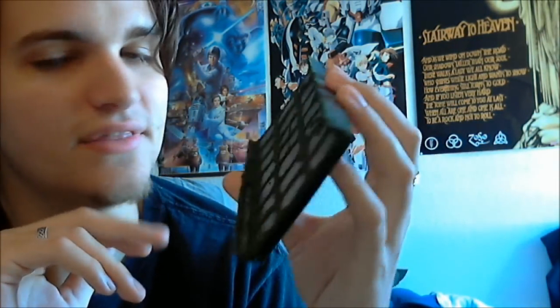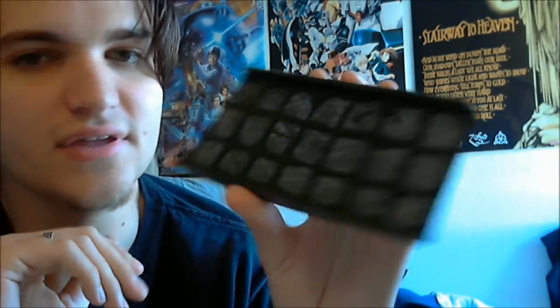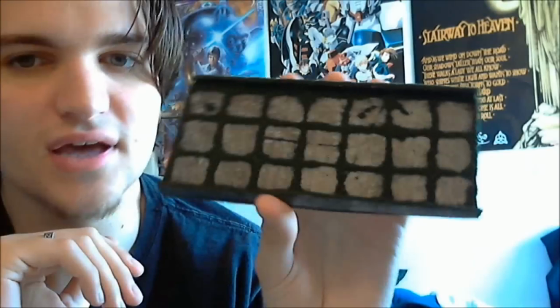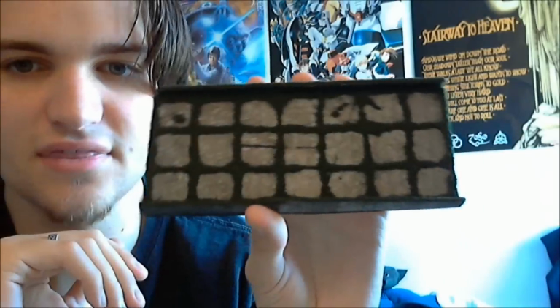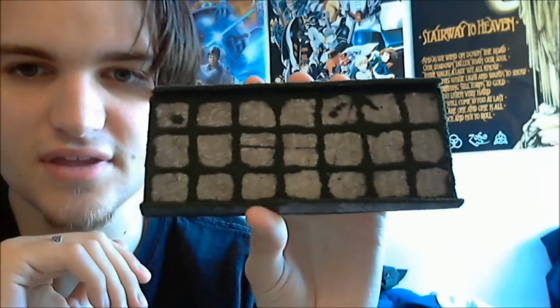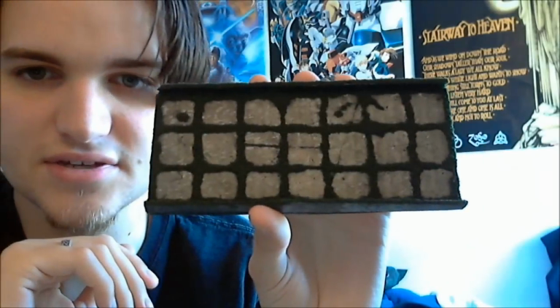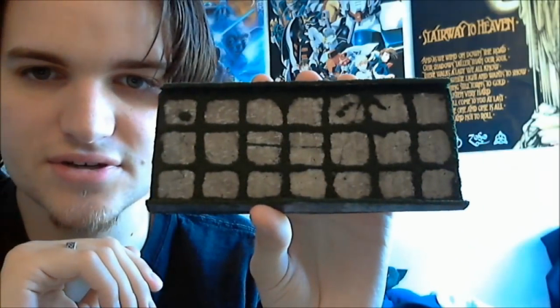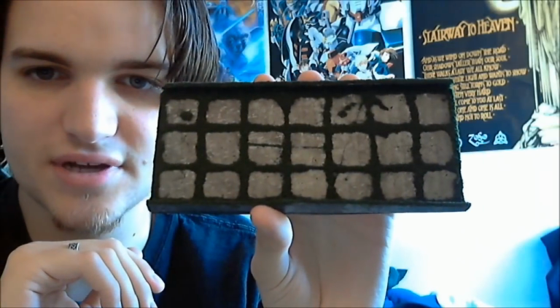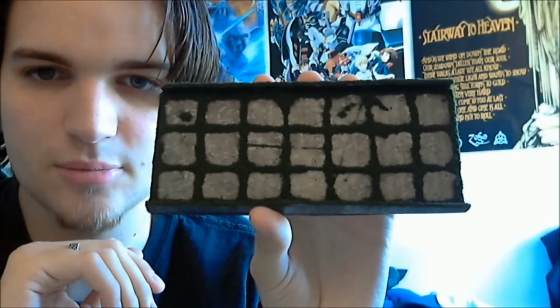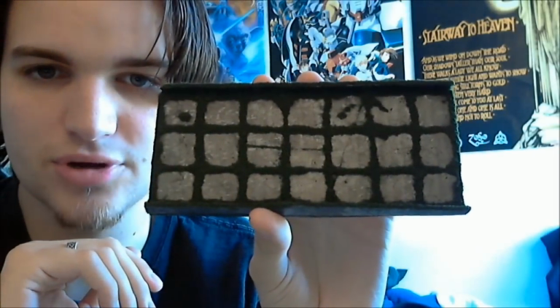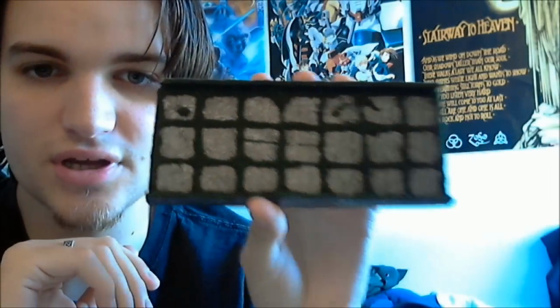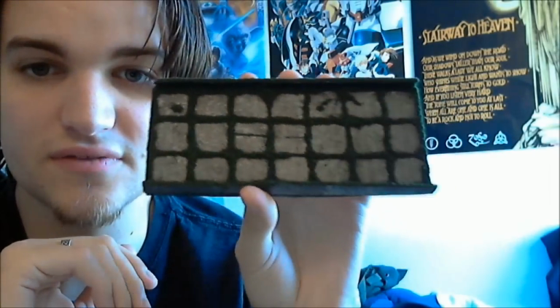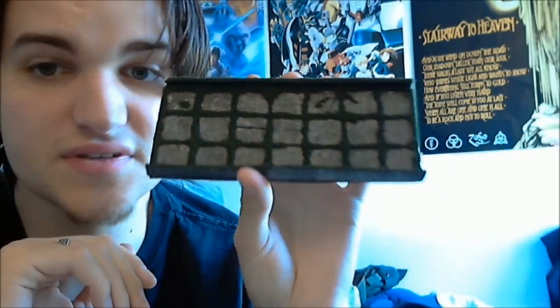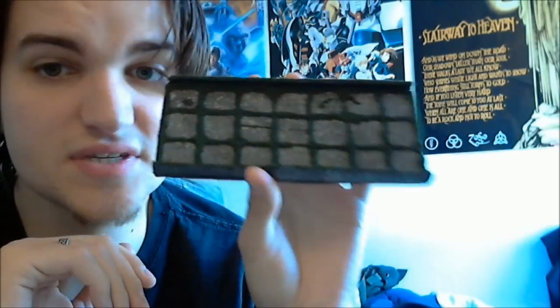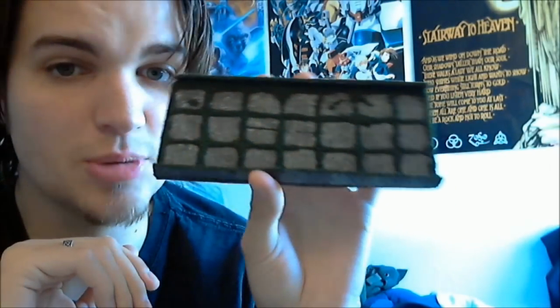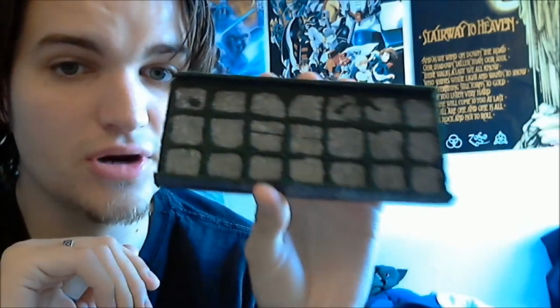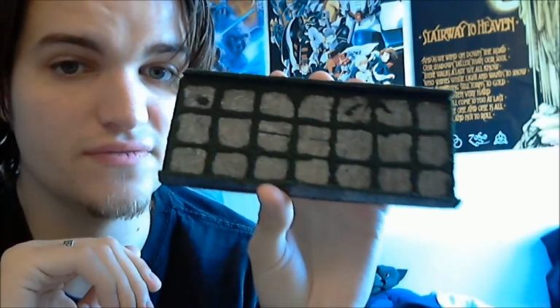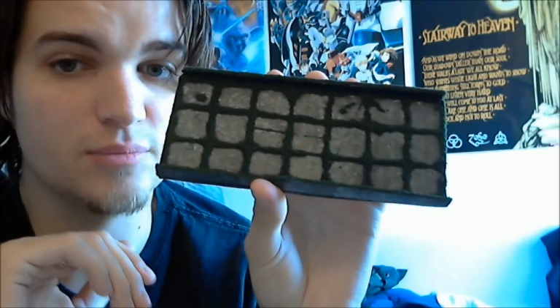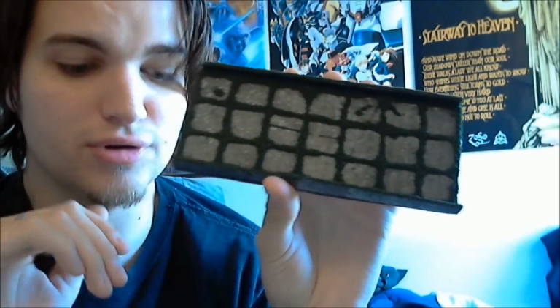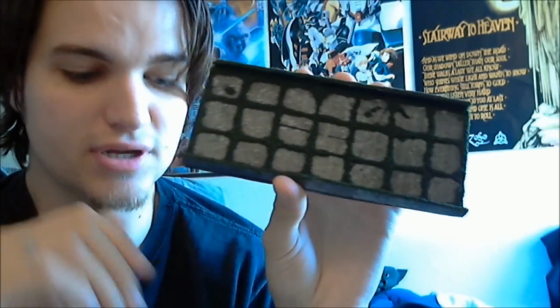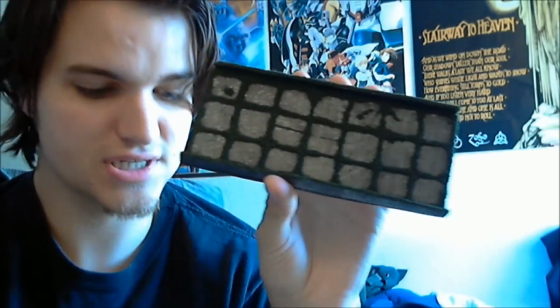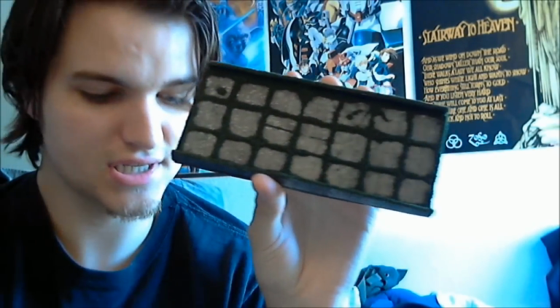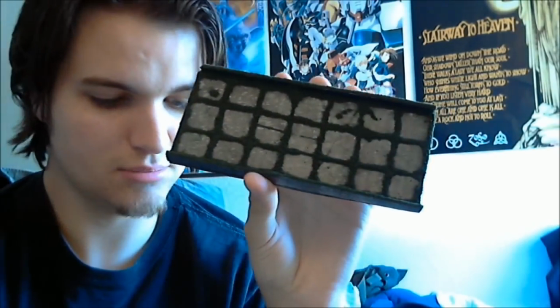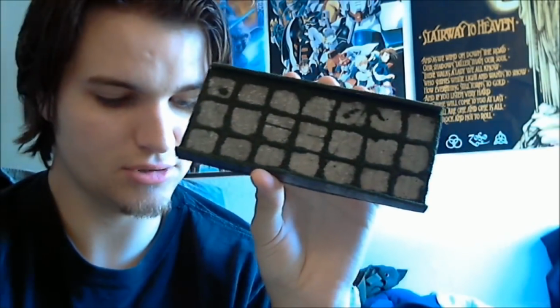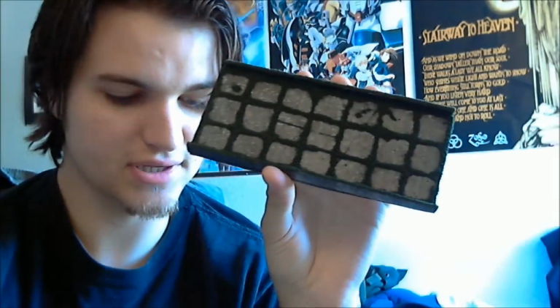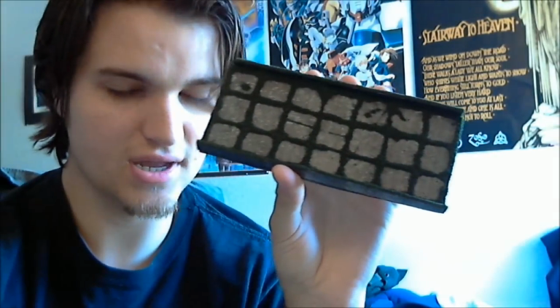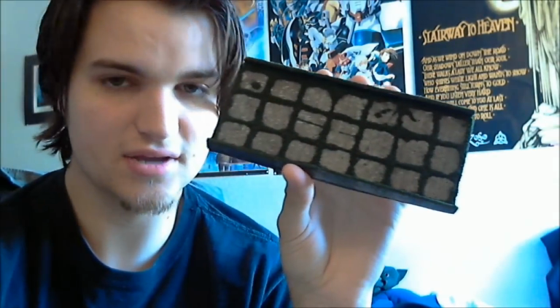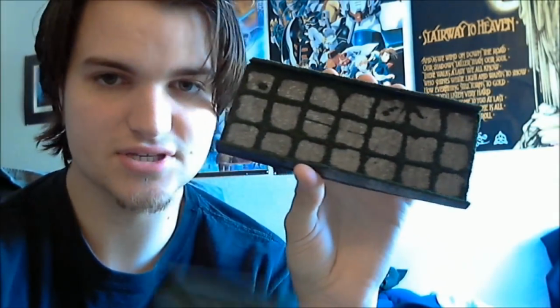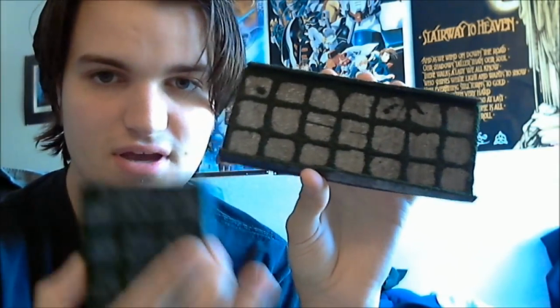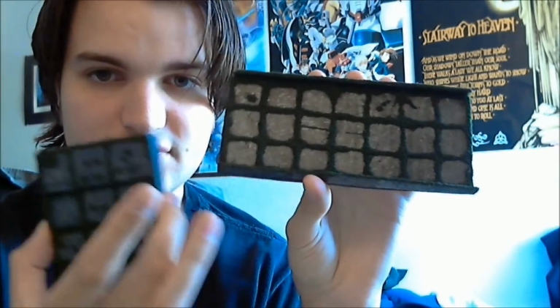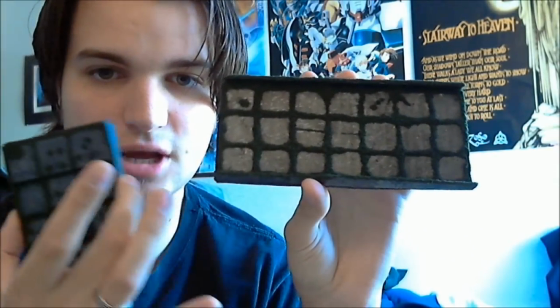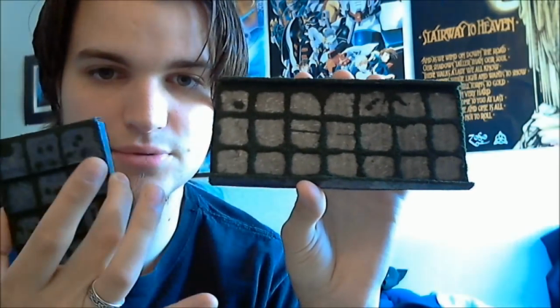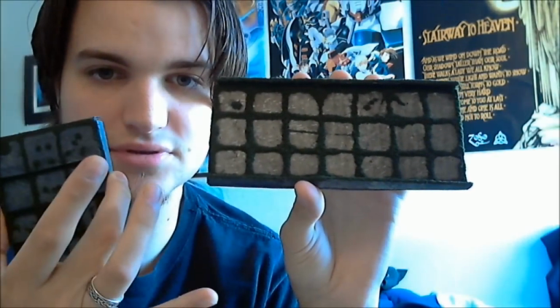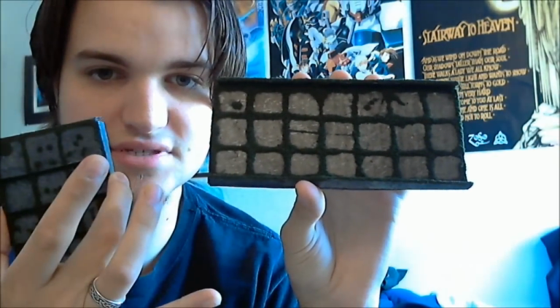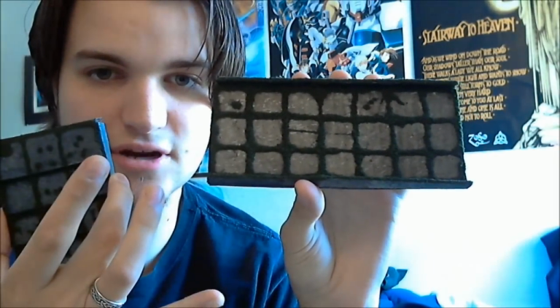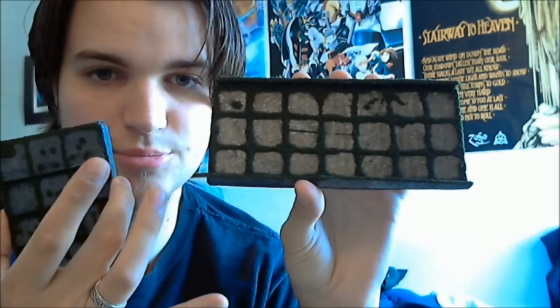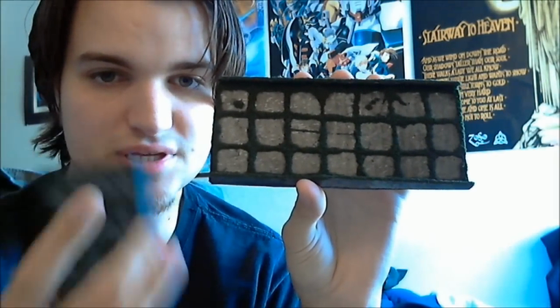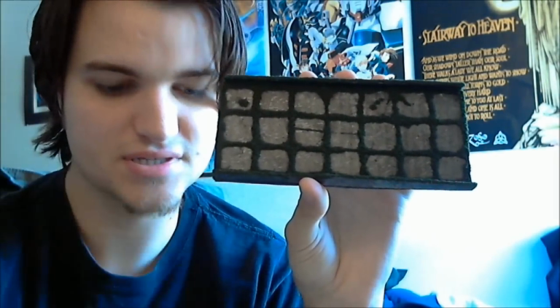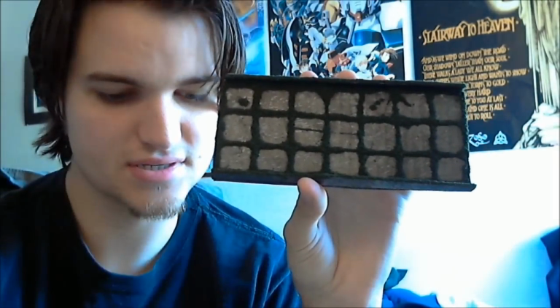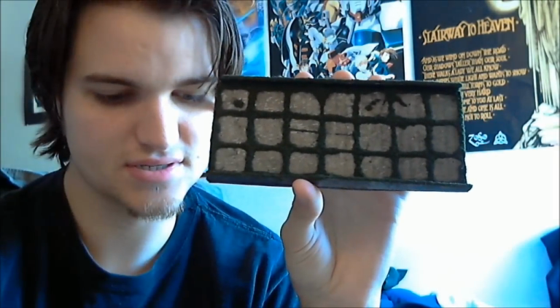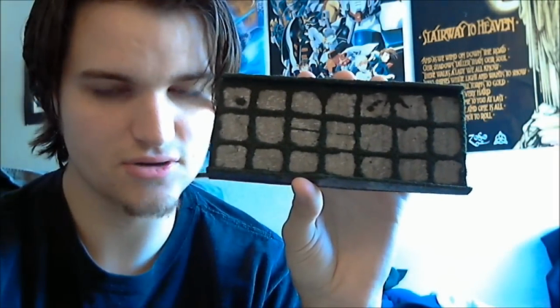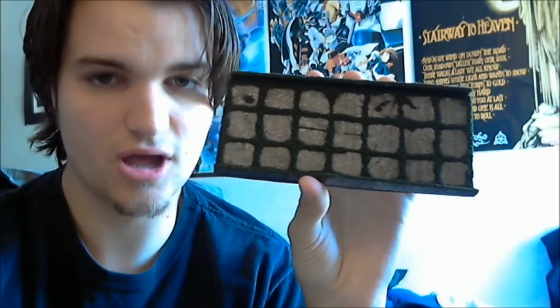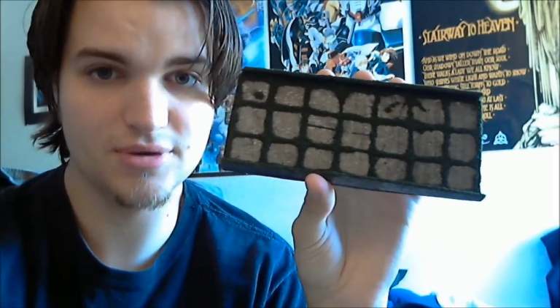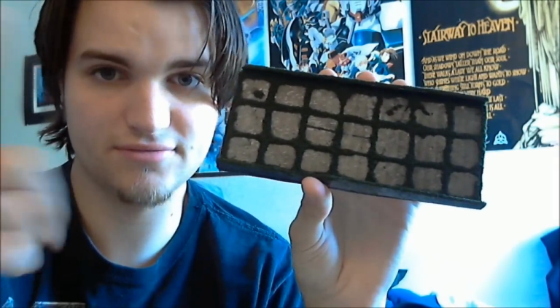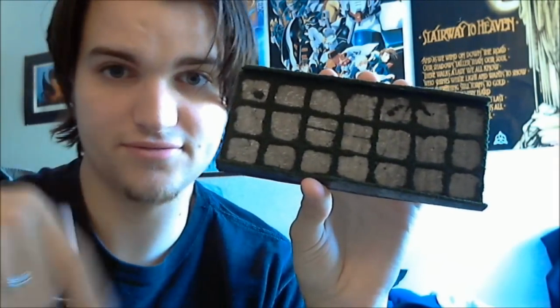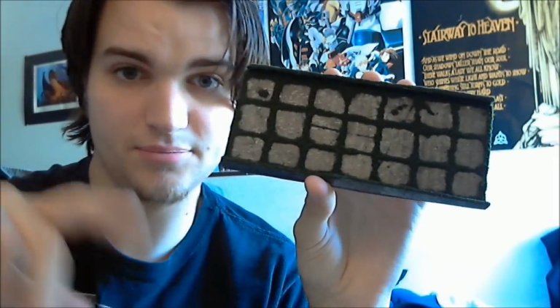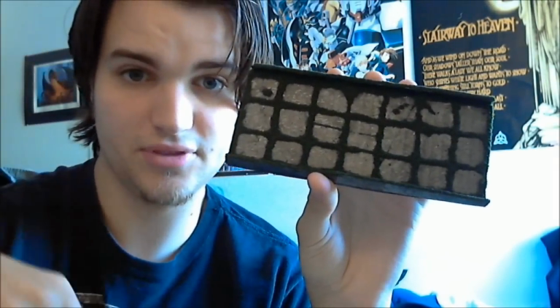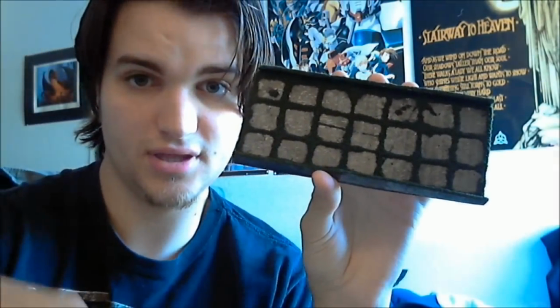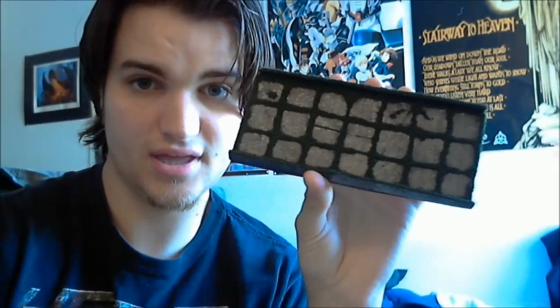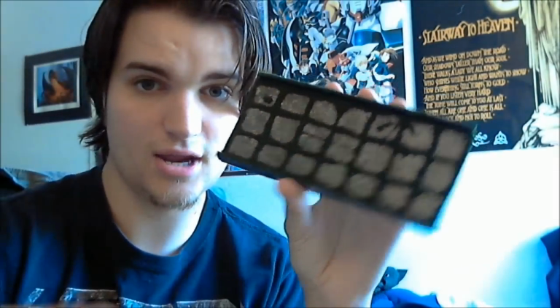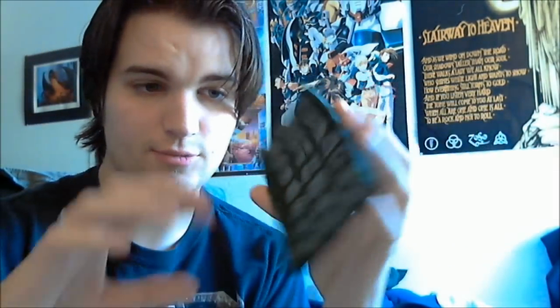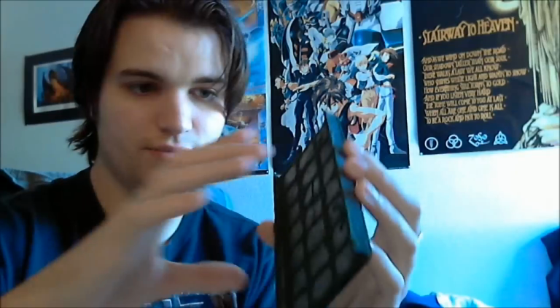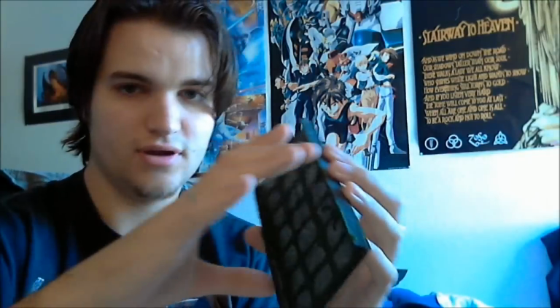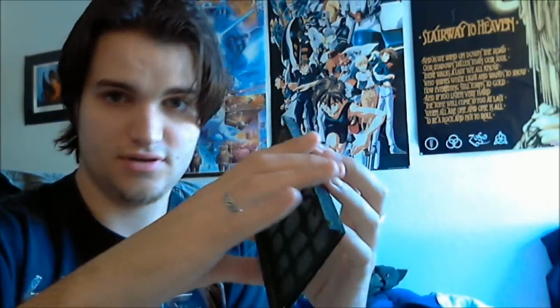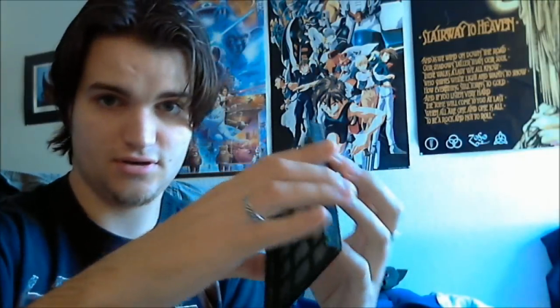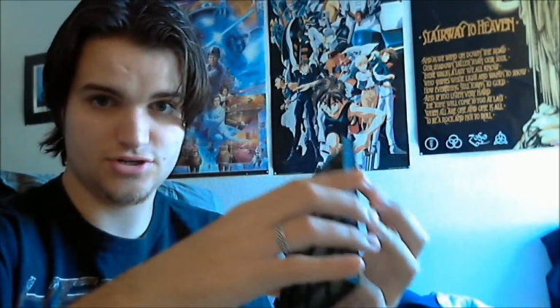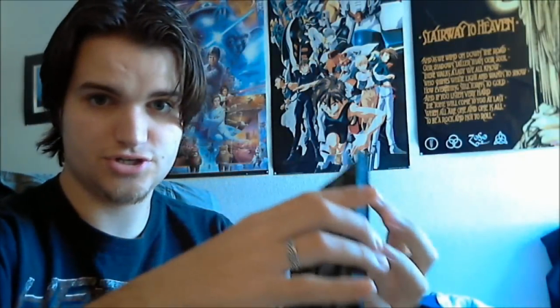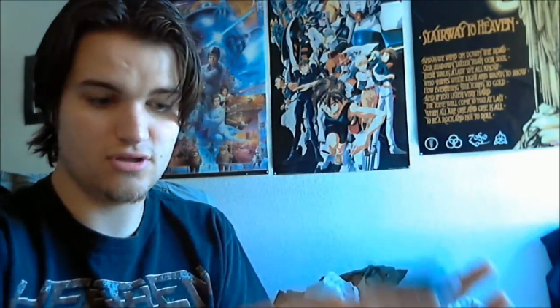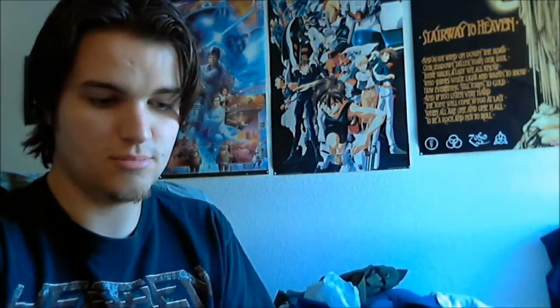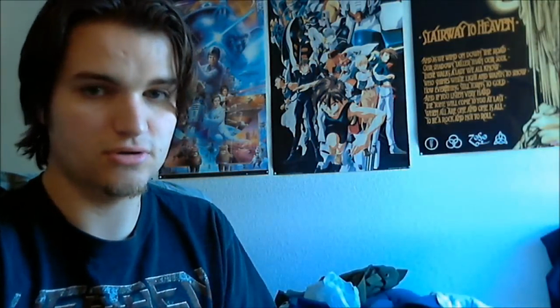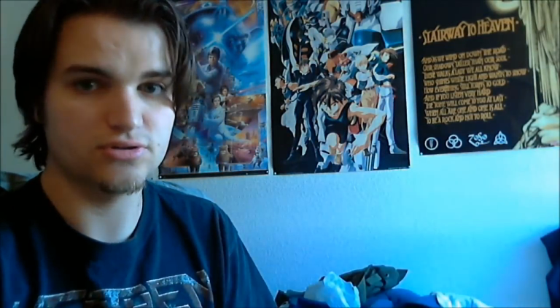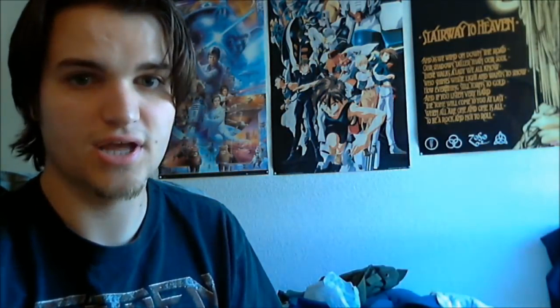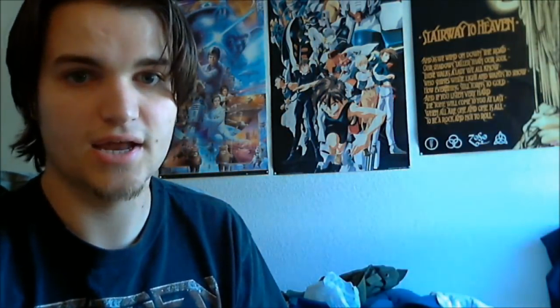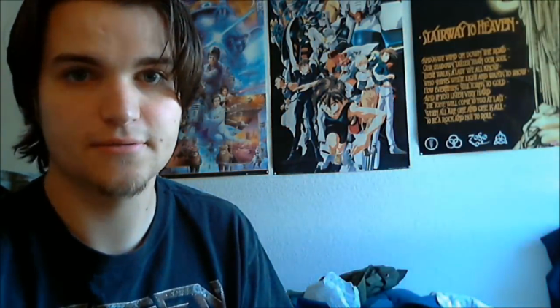I think it turned out pretty good. This is part of a bridge that I'm building — I also have a couple of stair pieces. I'm going to flip the camera around here to show you a better look at it.